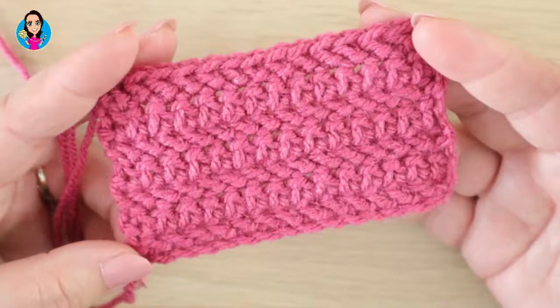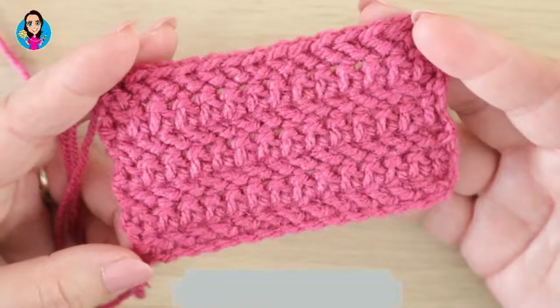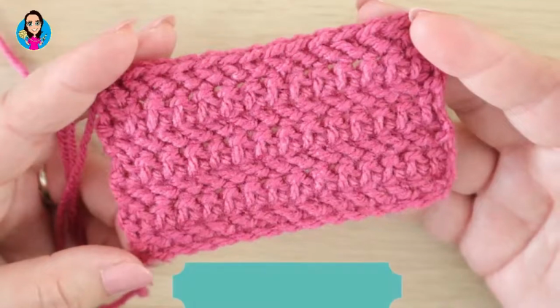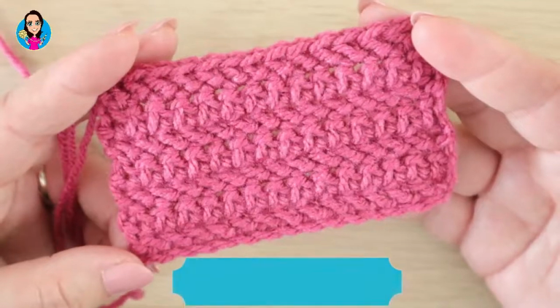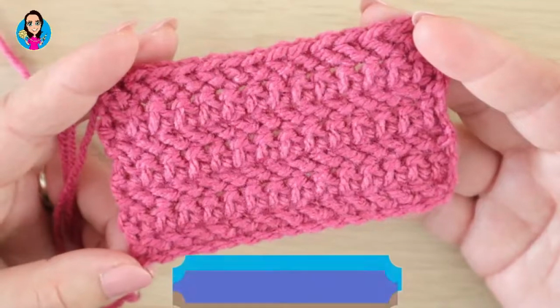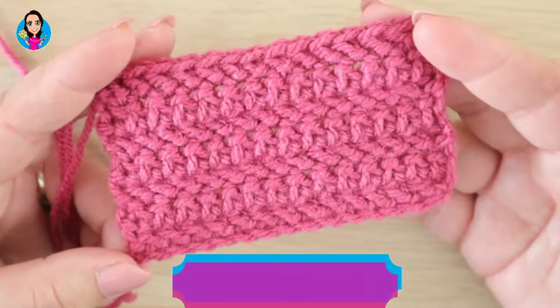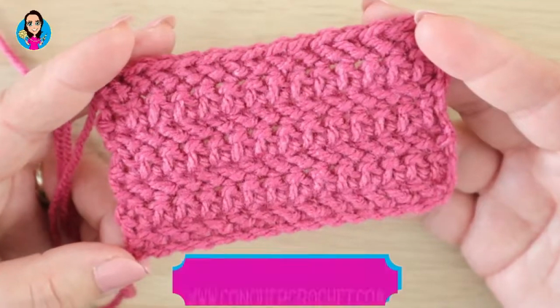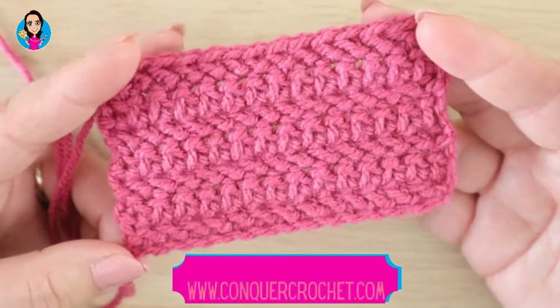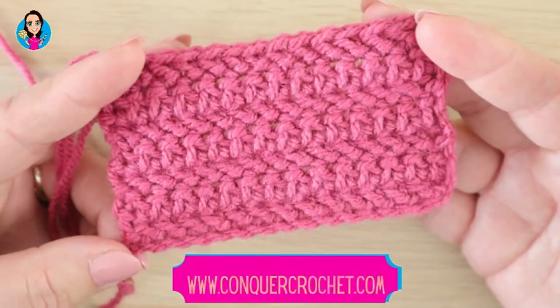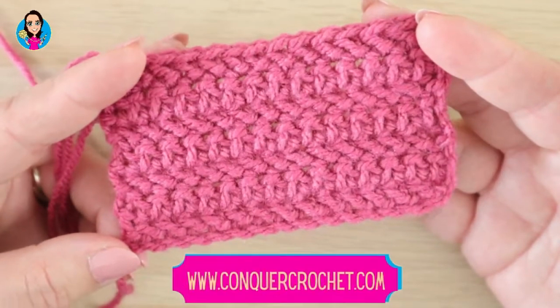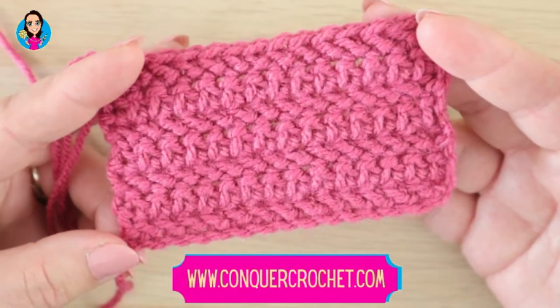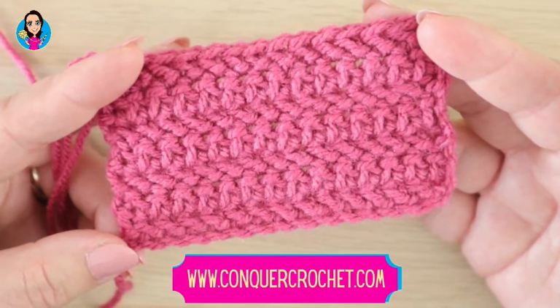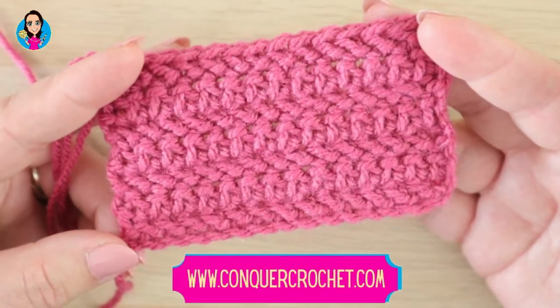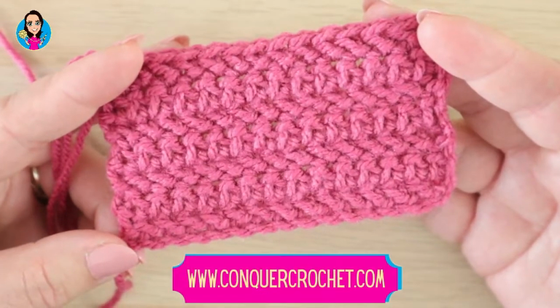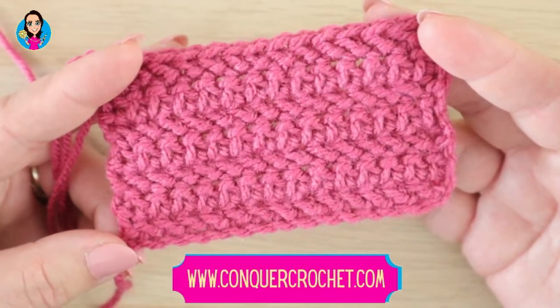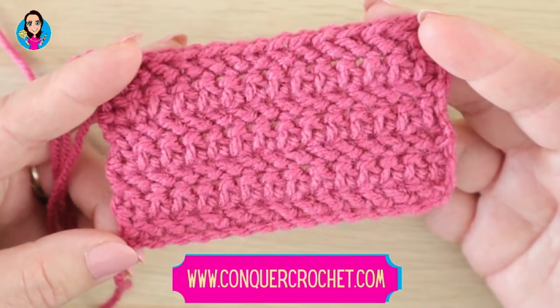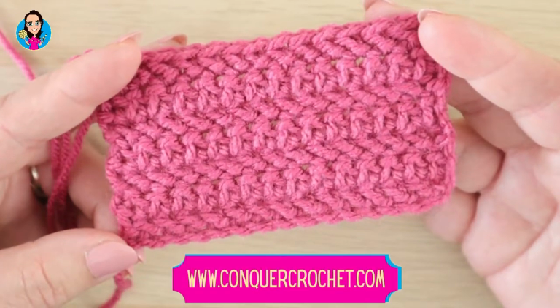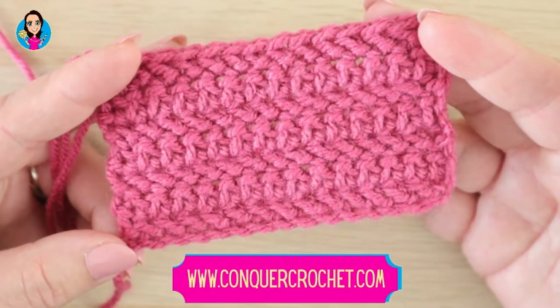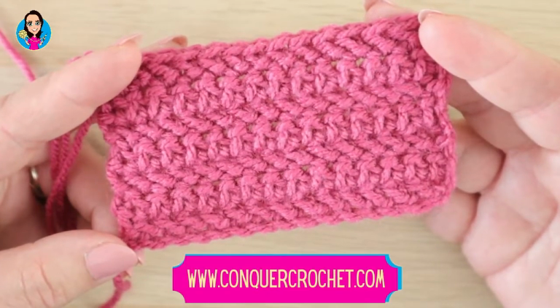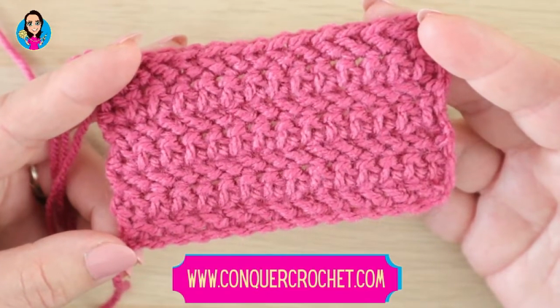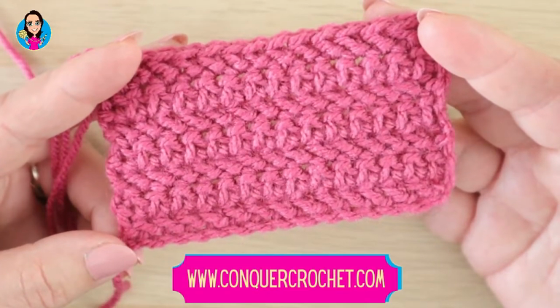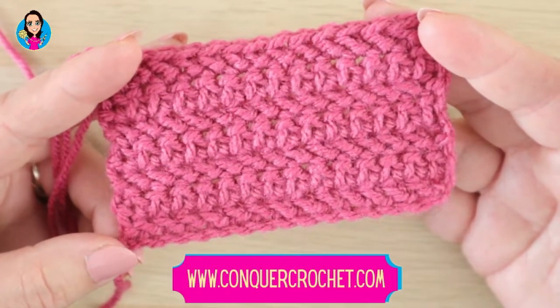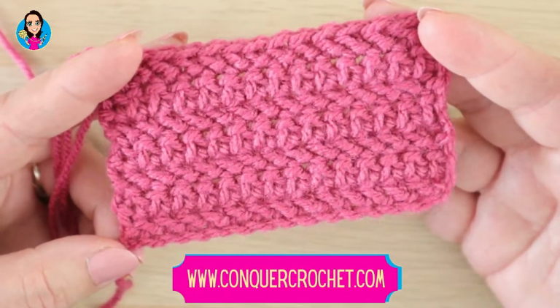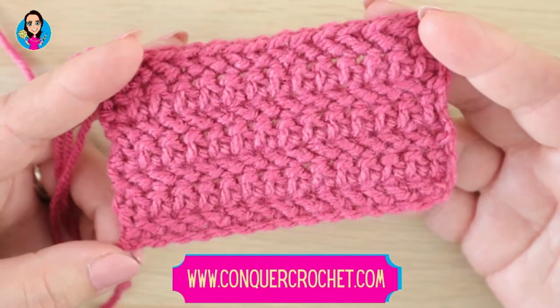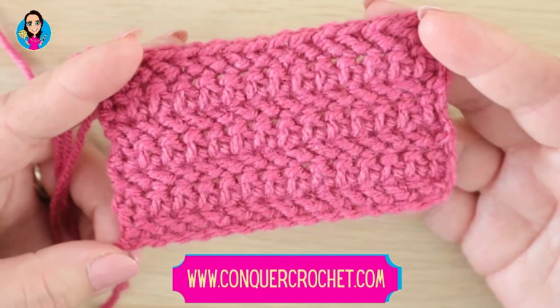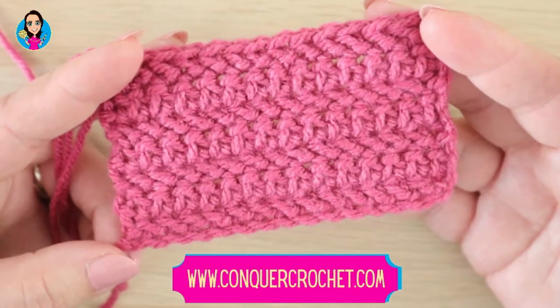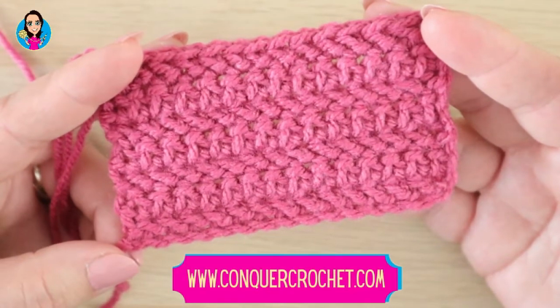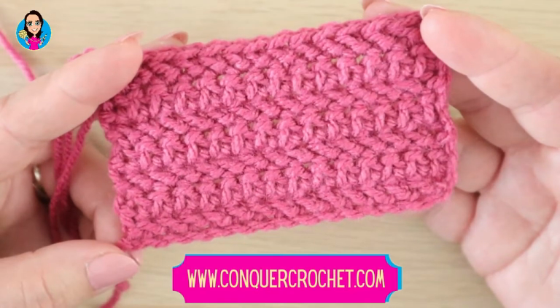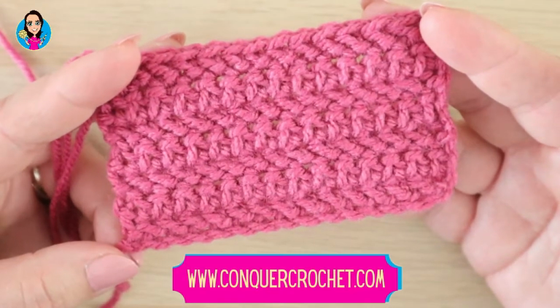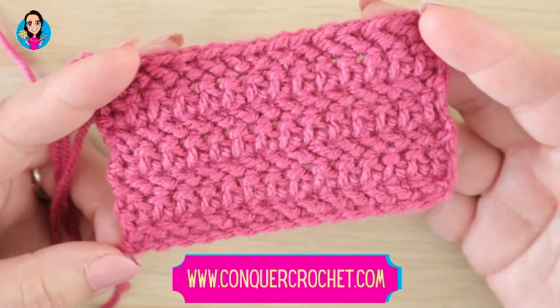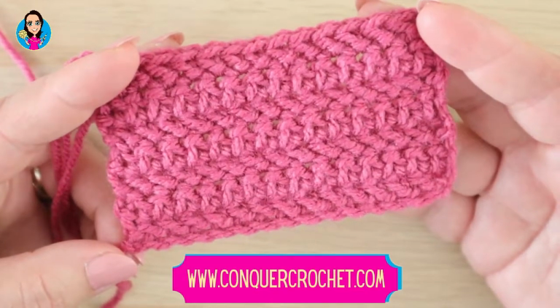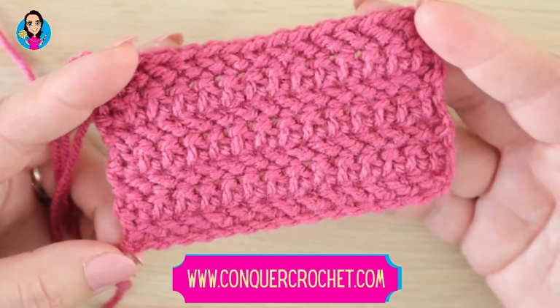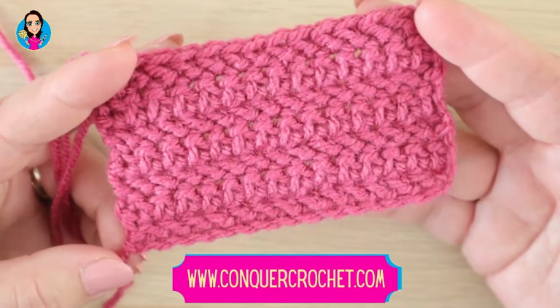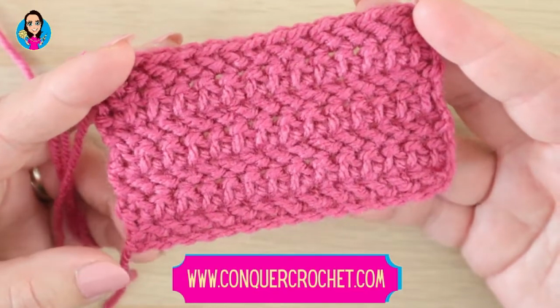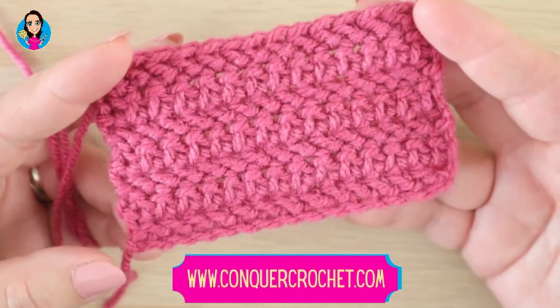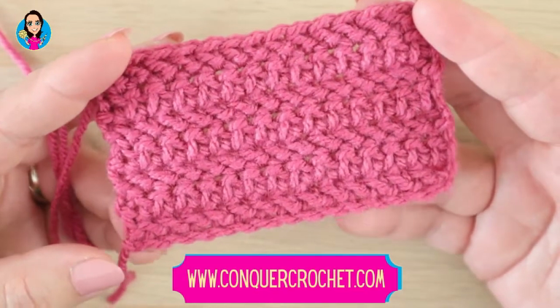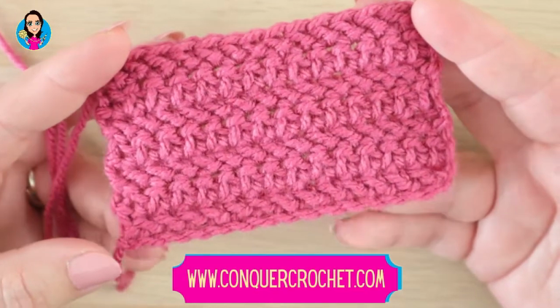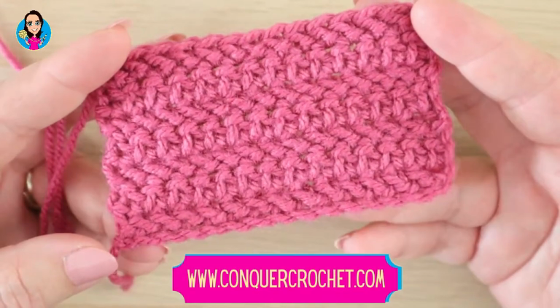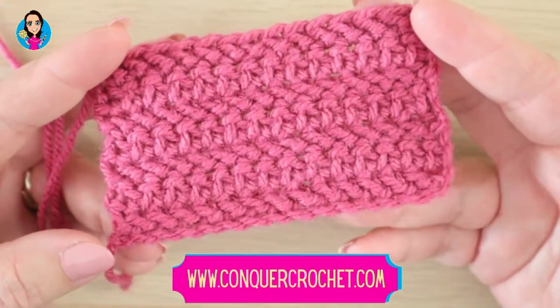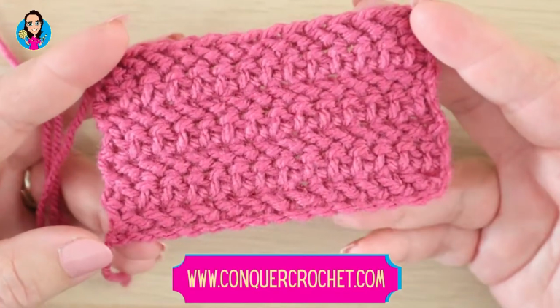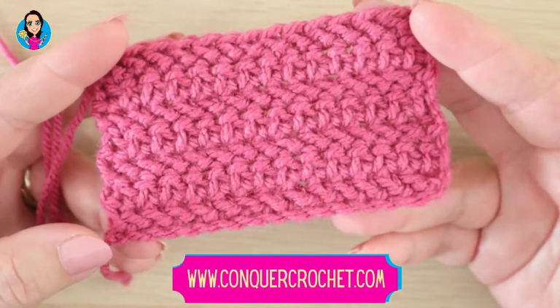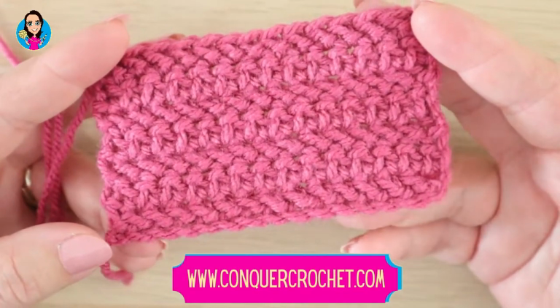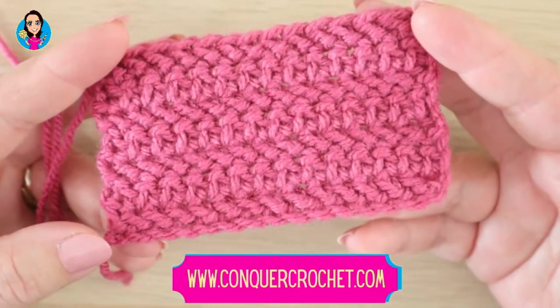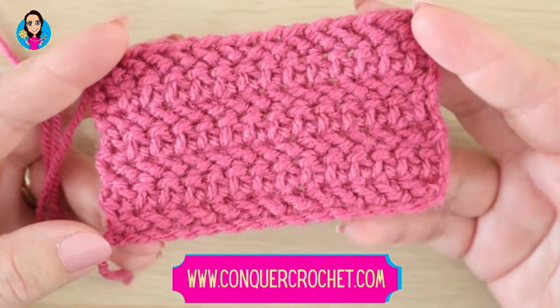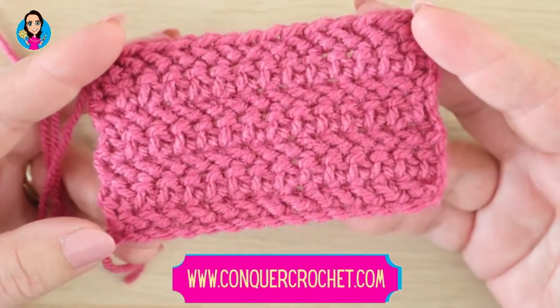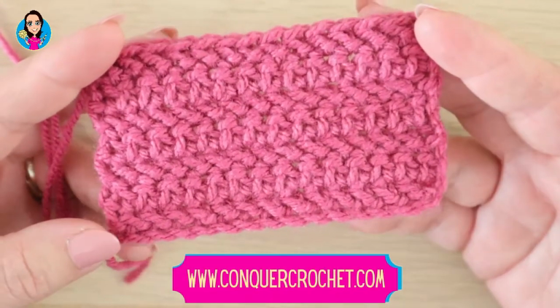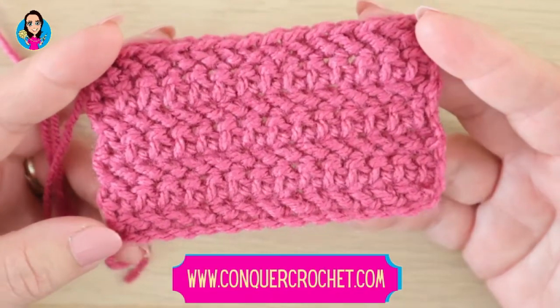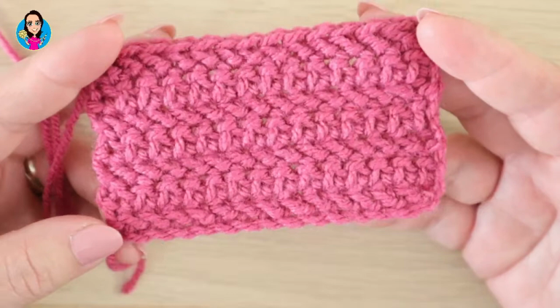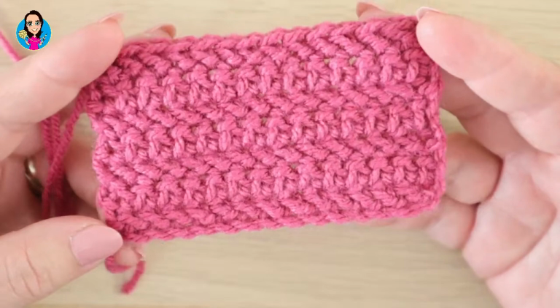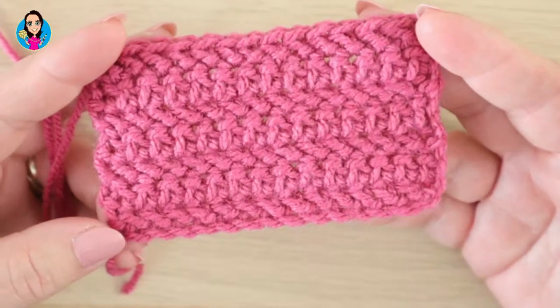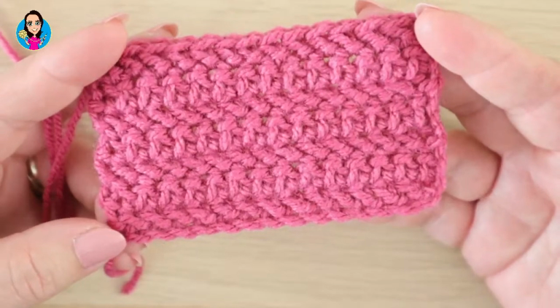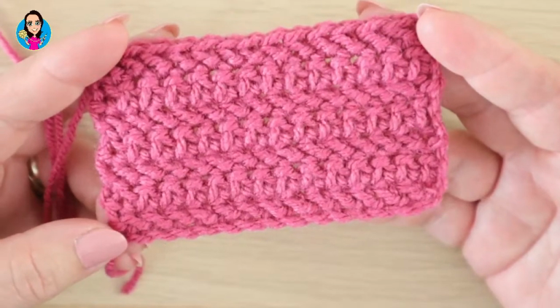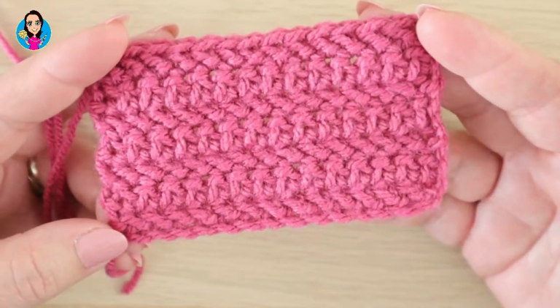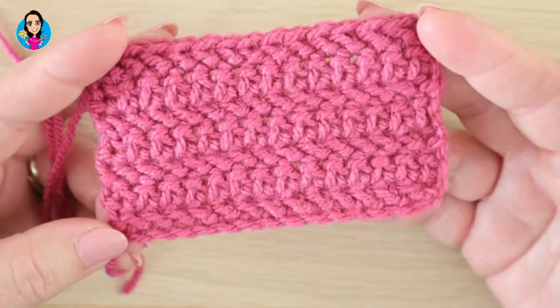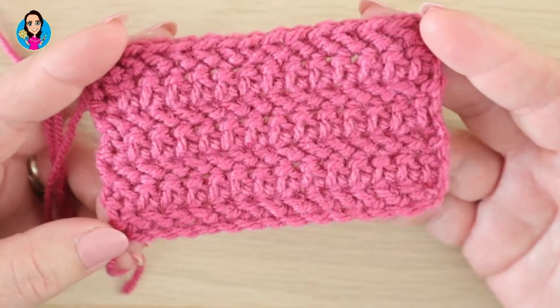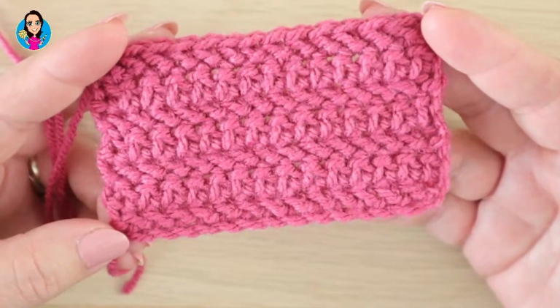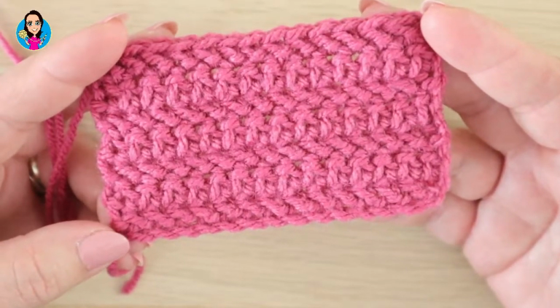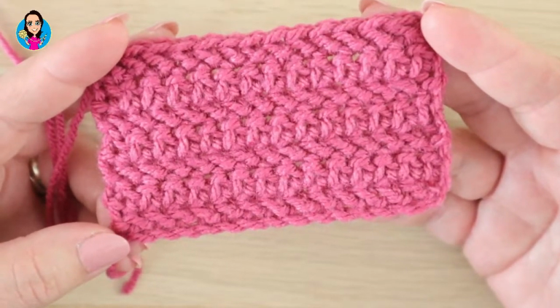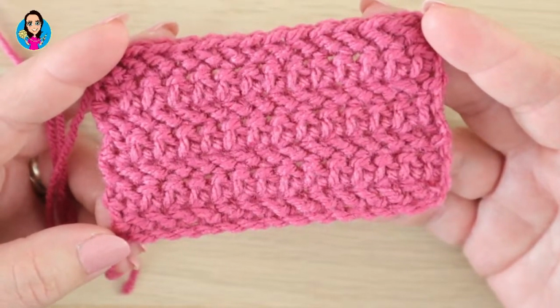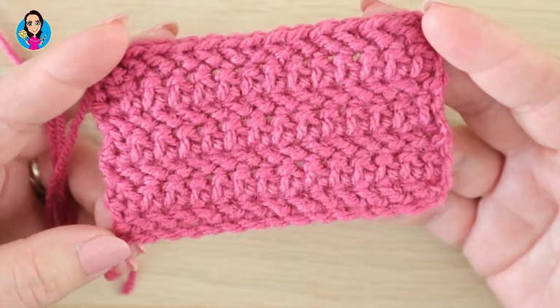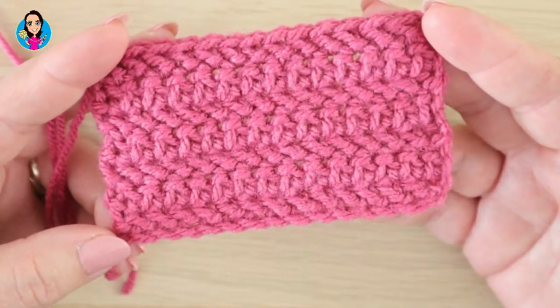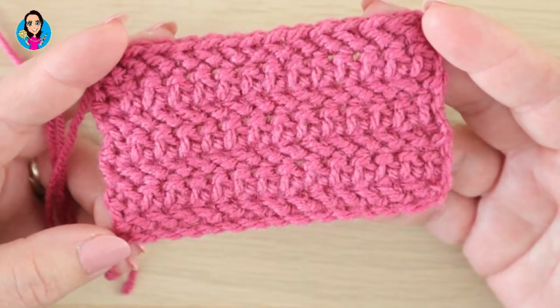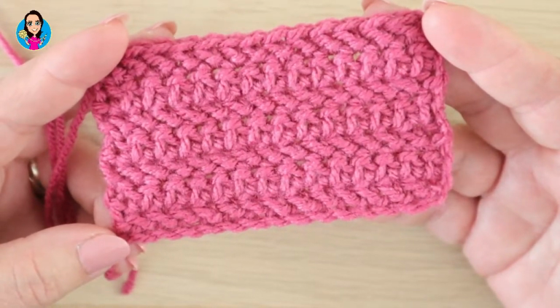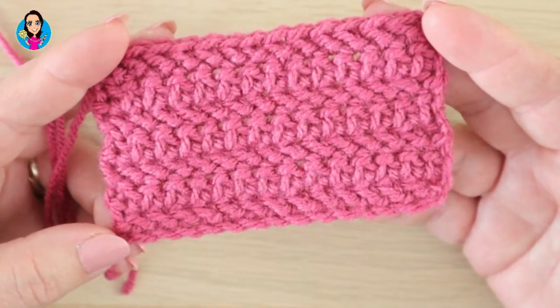Hello, I'm Karen Stangroom and welcome to Conker Crochet. In this tutorial I'm going to be showing you how to crochet the herringbone stitch.